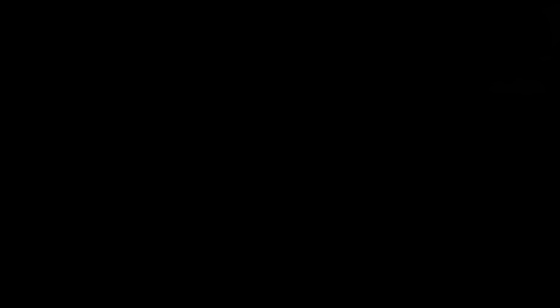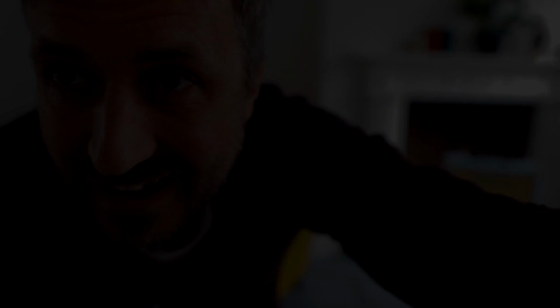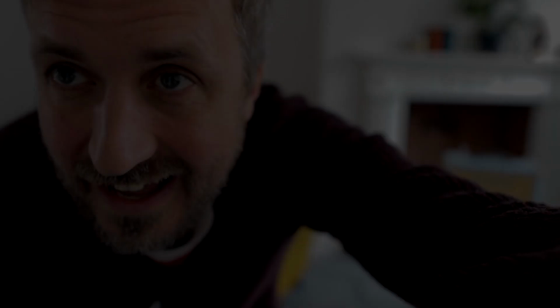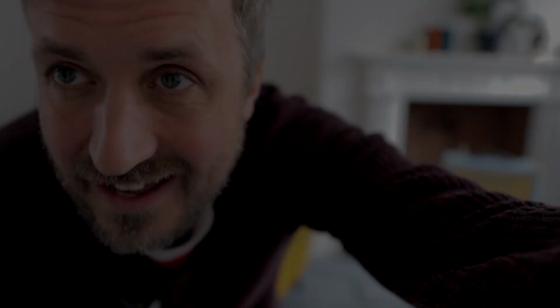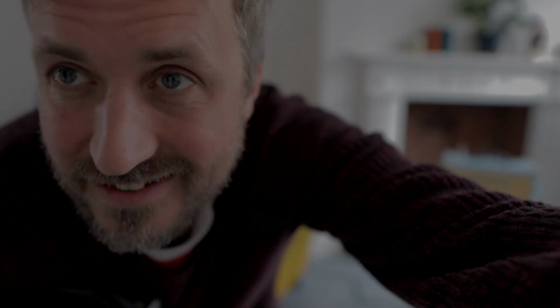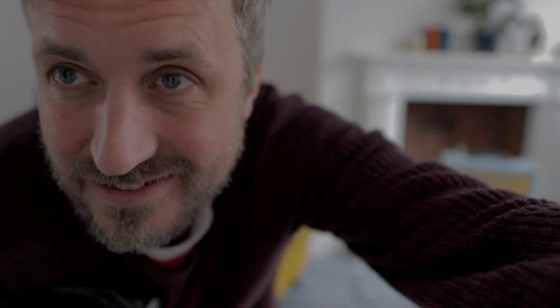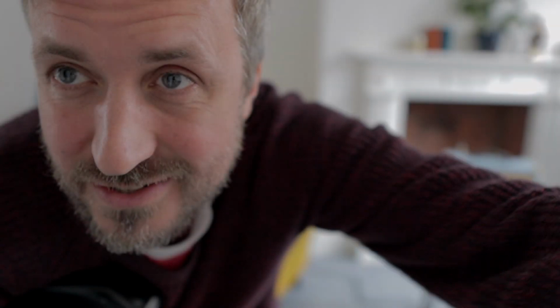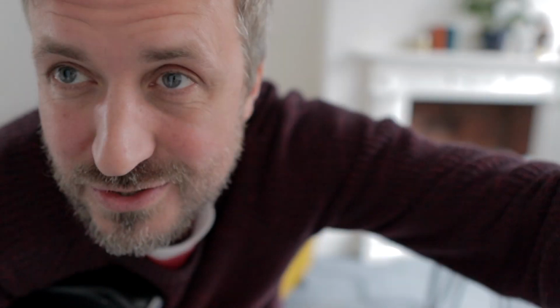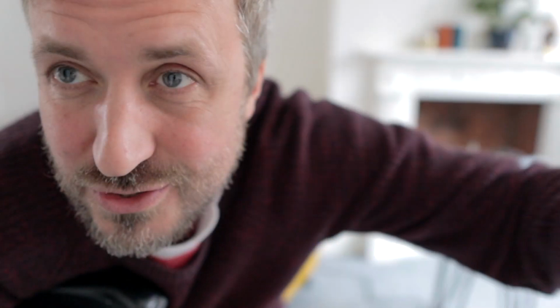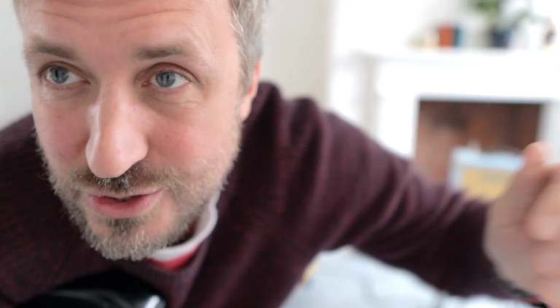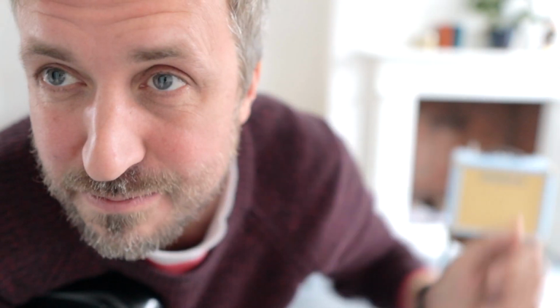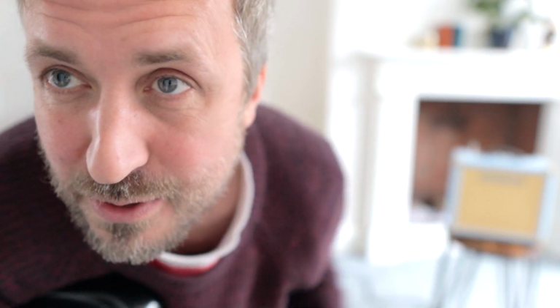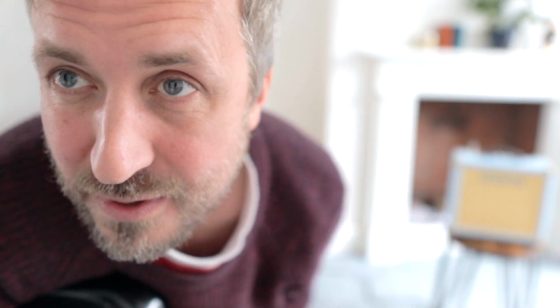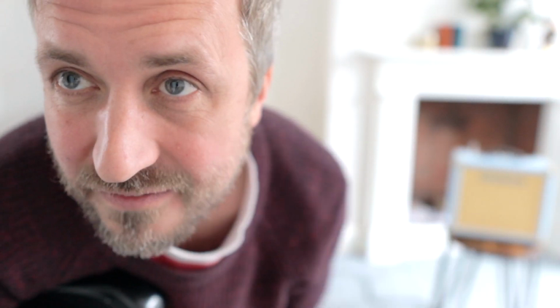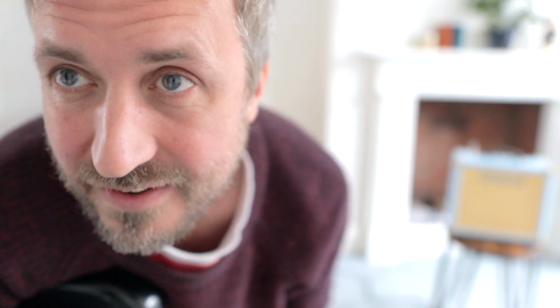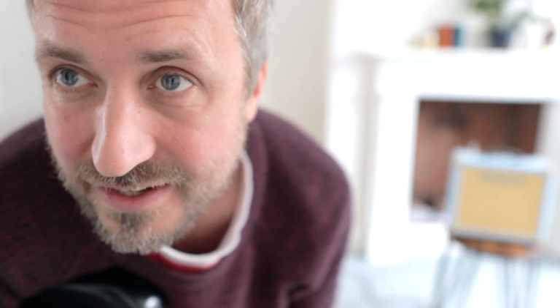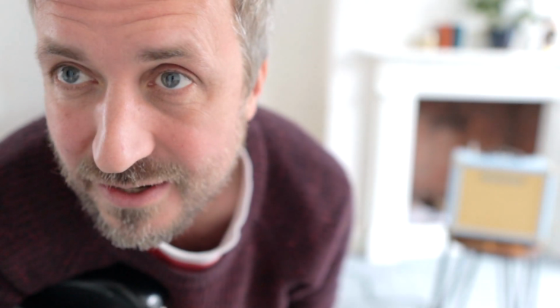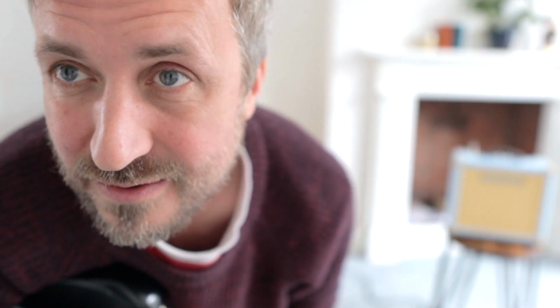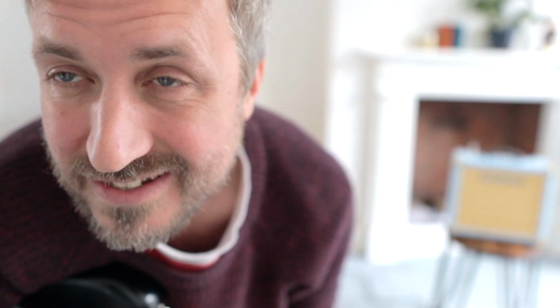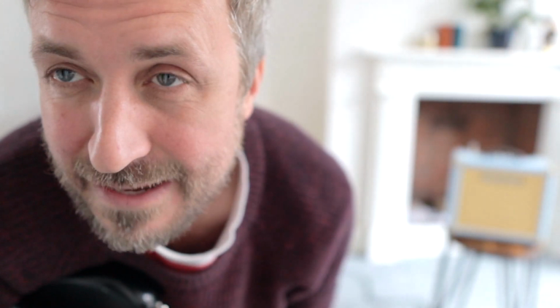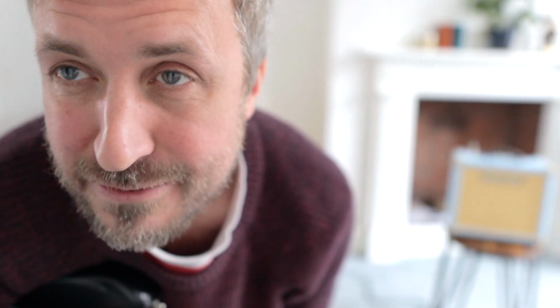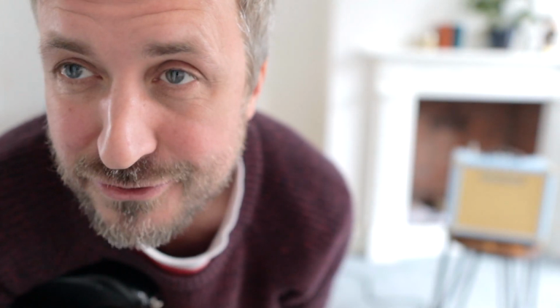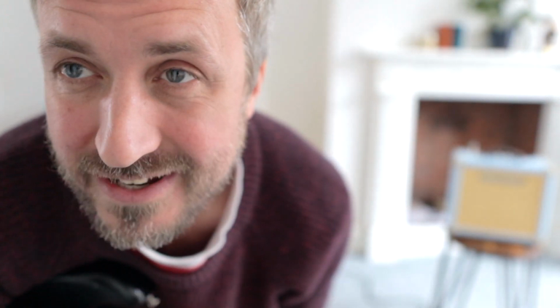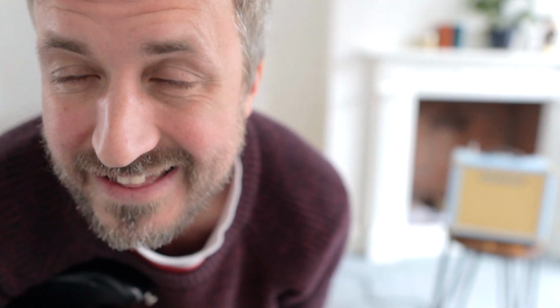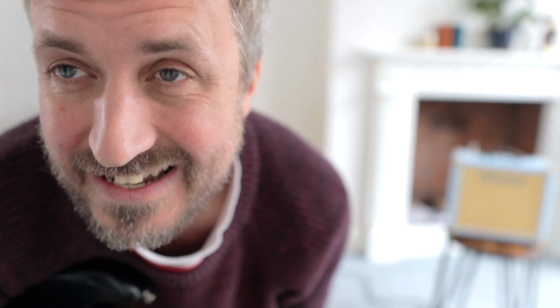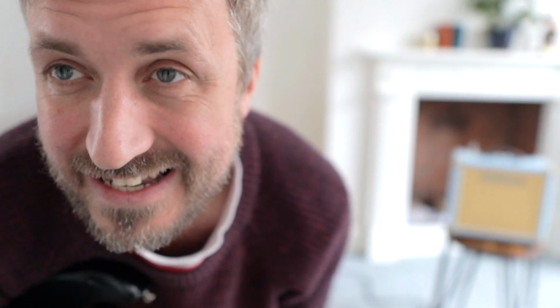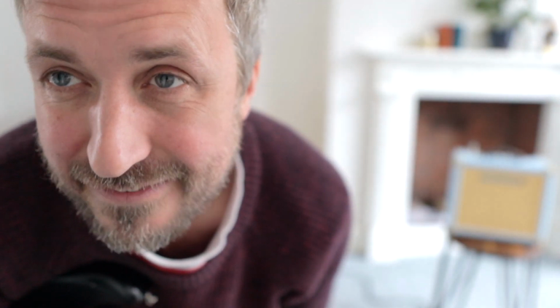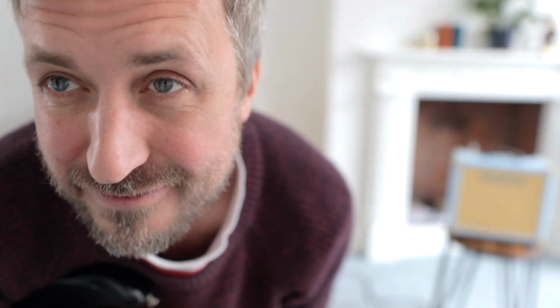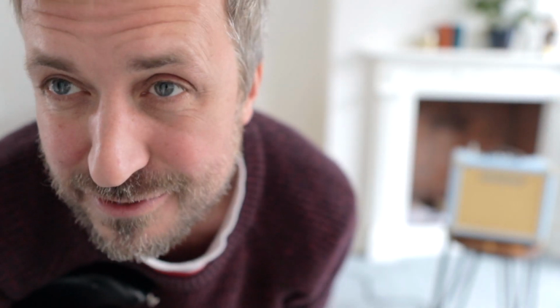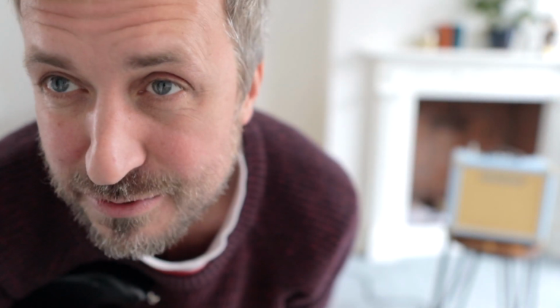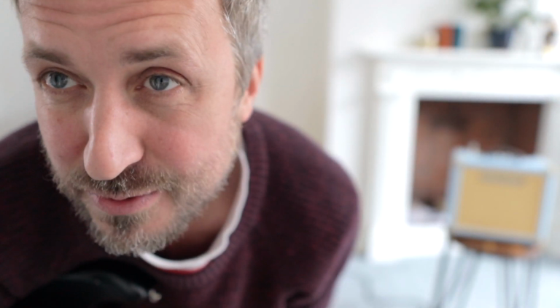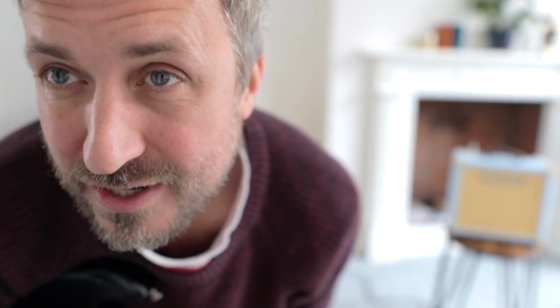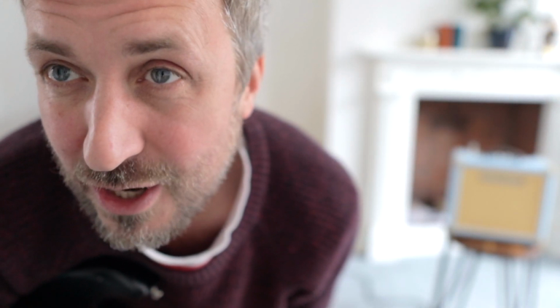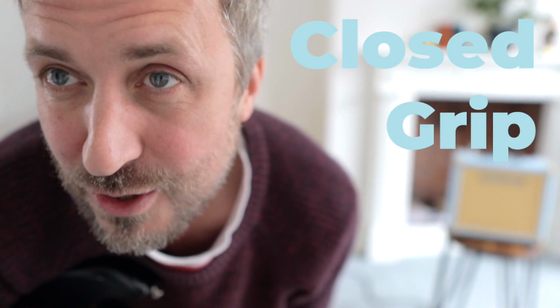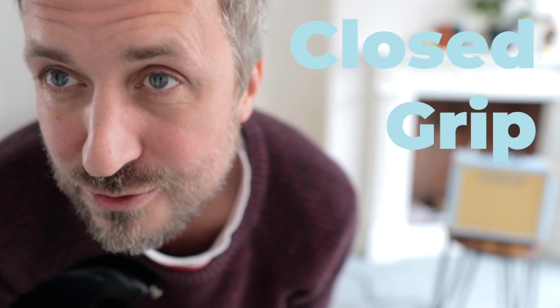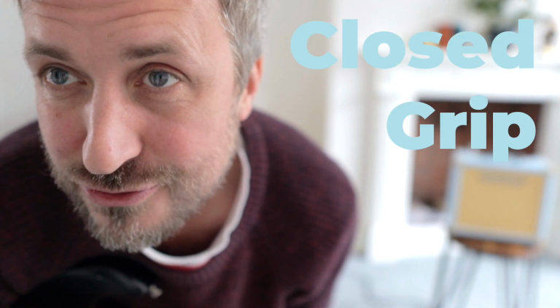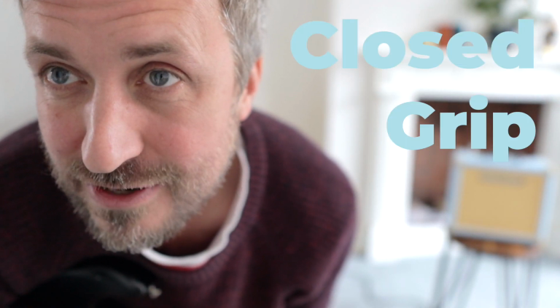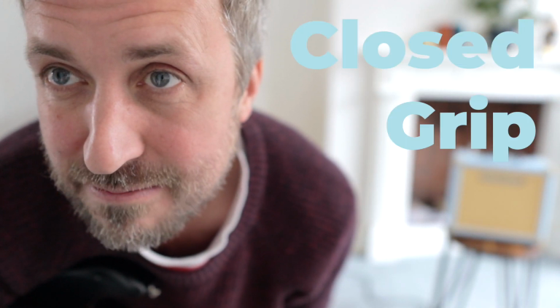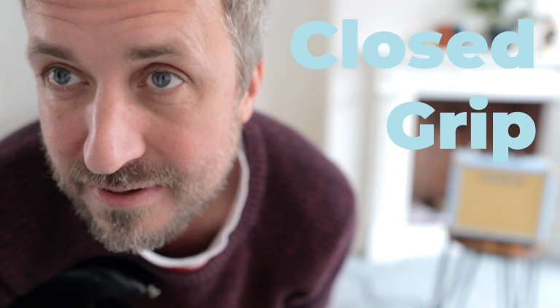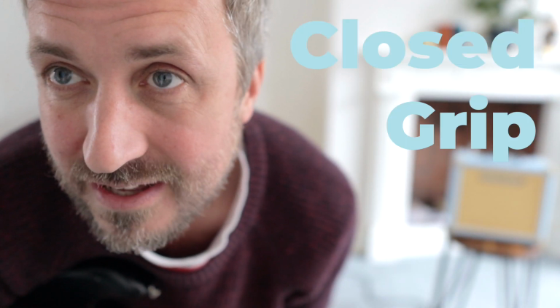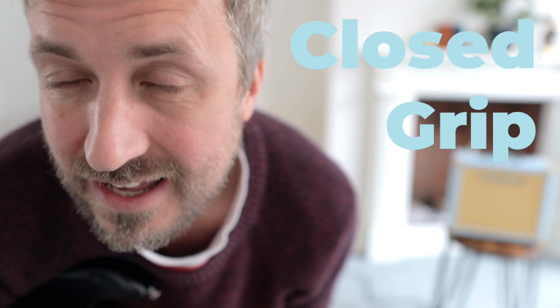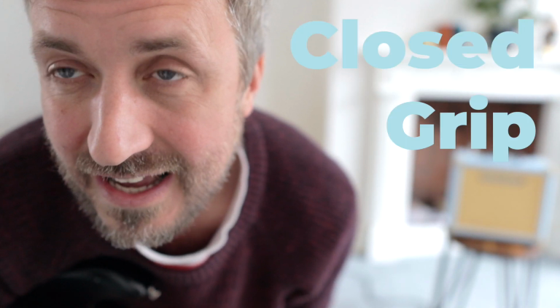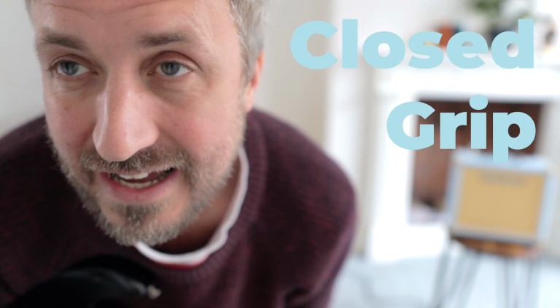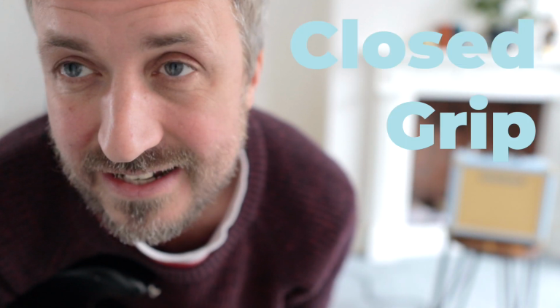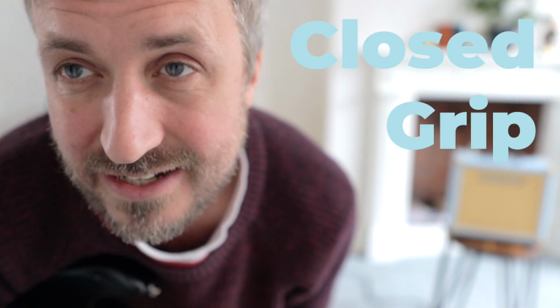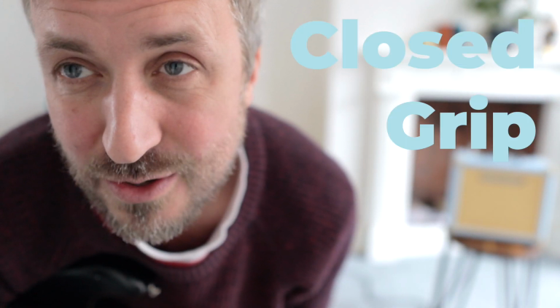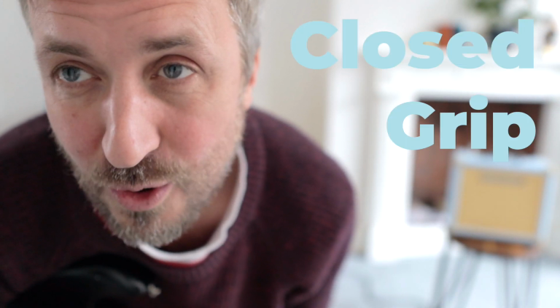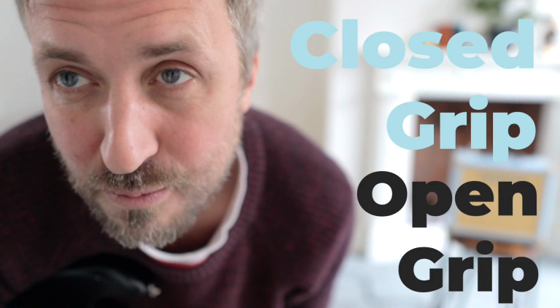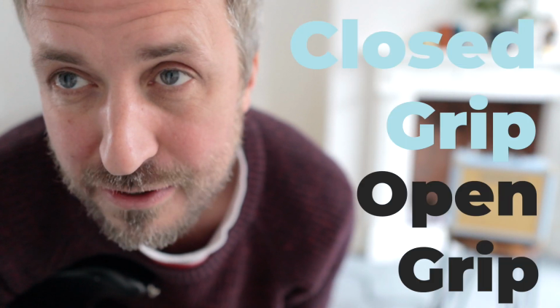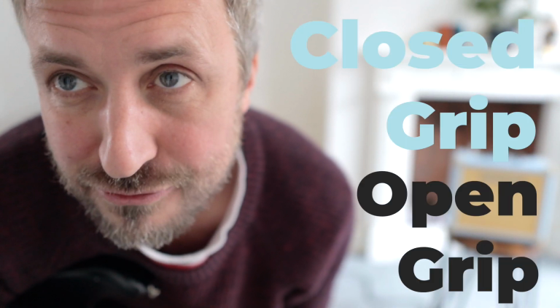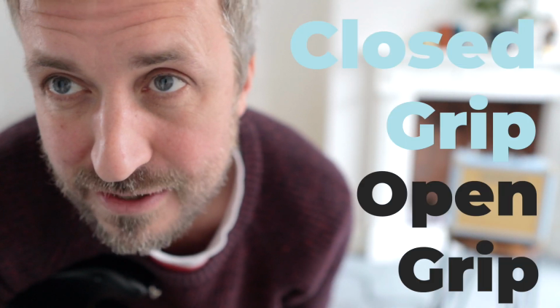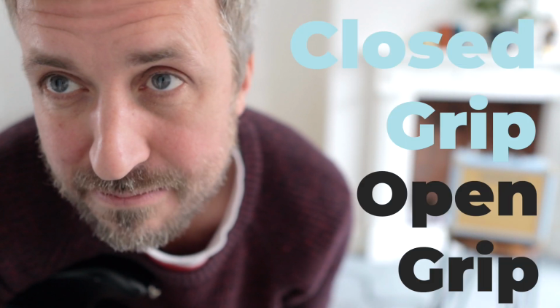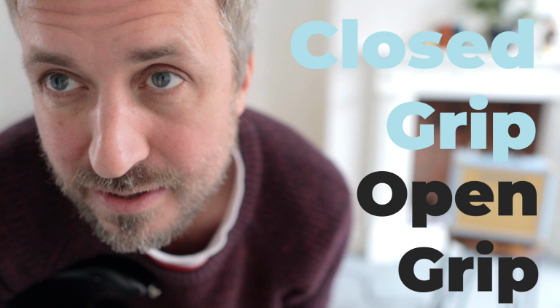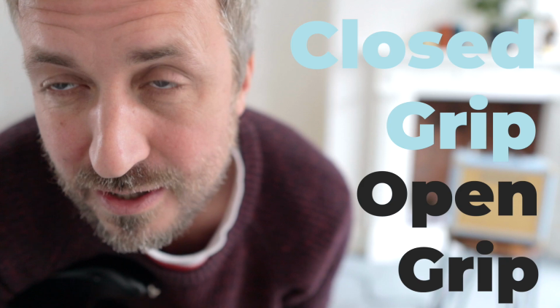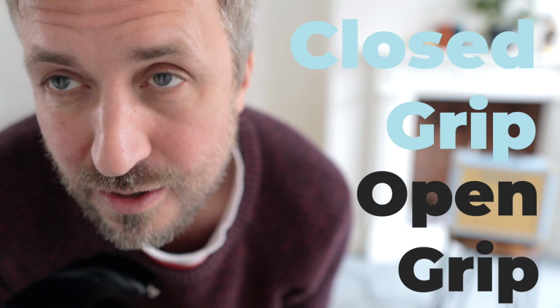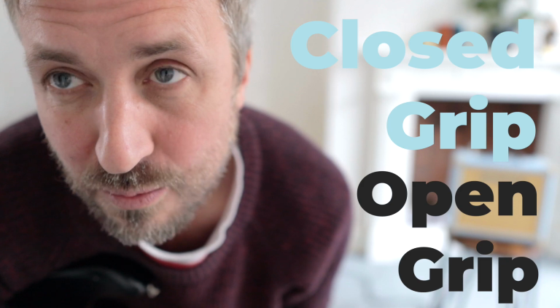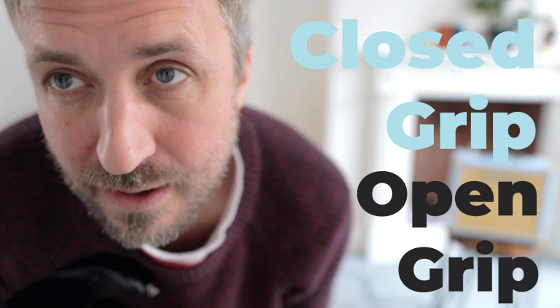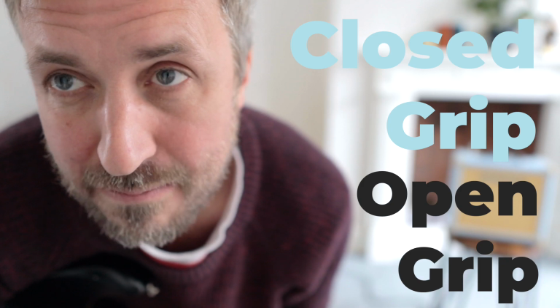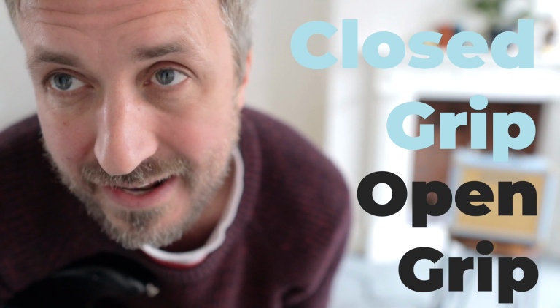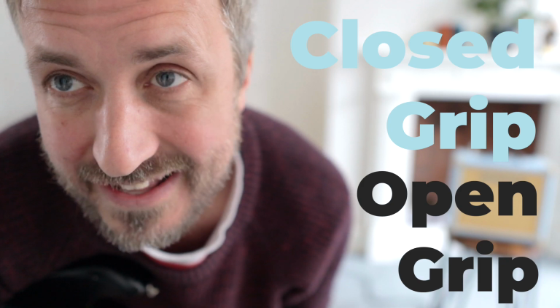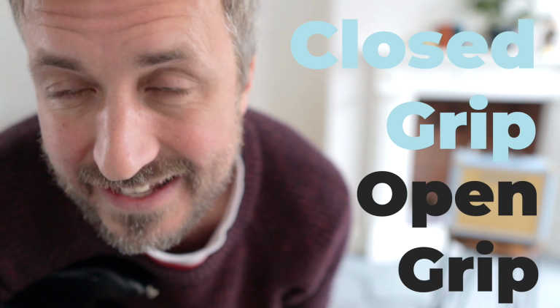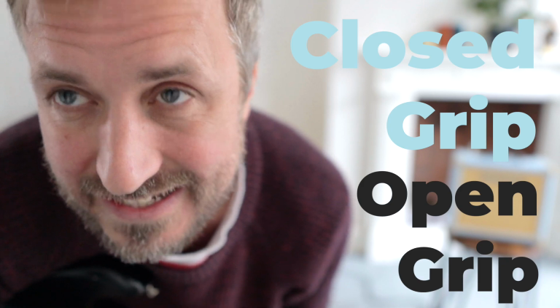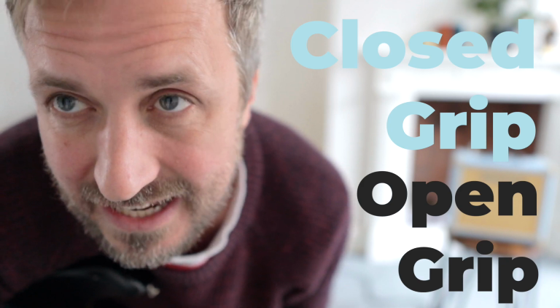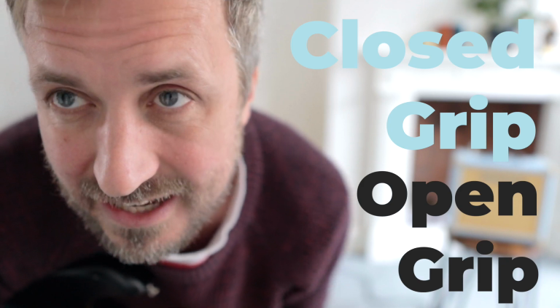Hey guys, it's a super quick video demonstrating the difference between a closed grip and an open grip when playing the guitar.